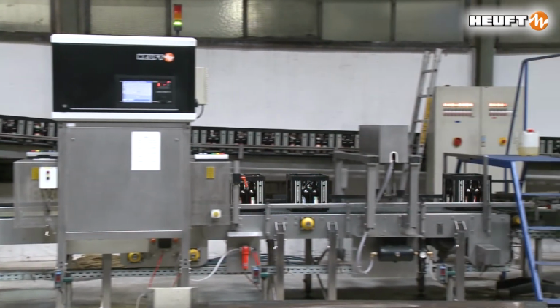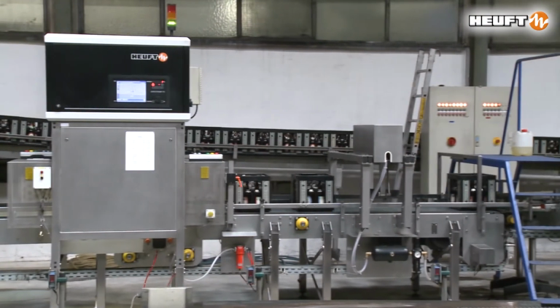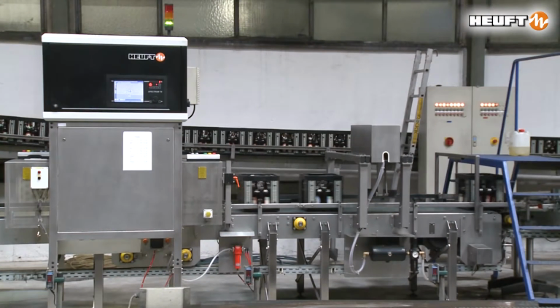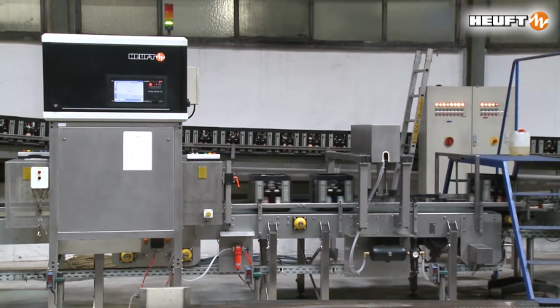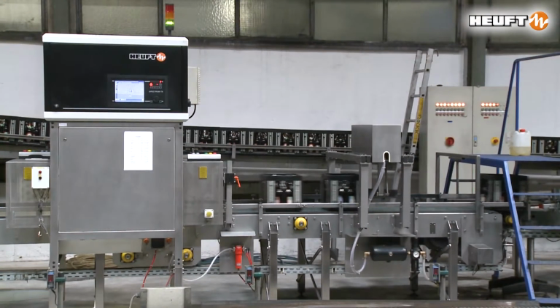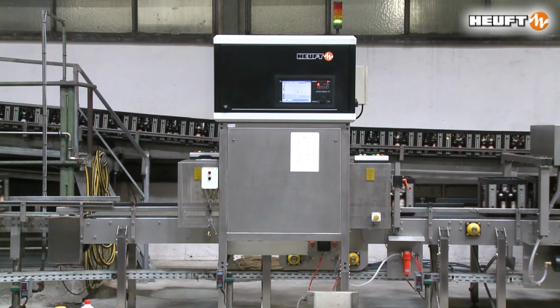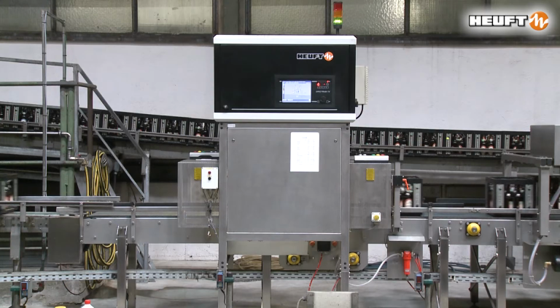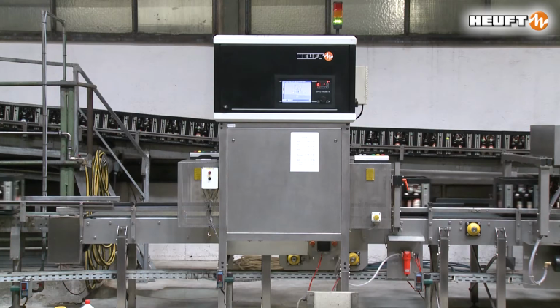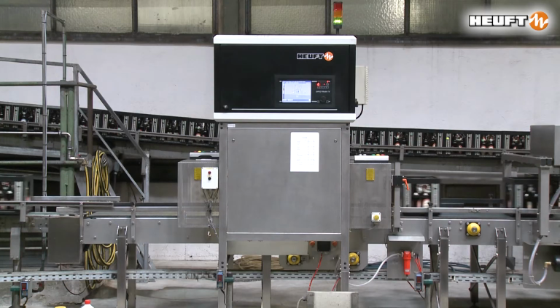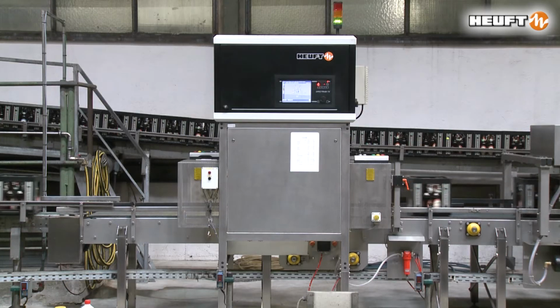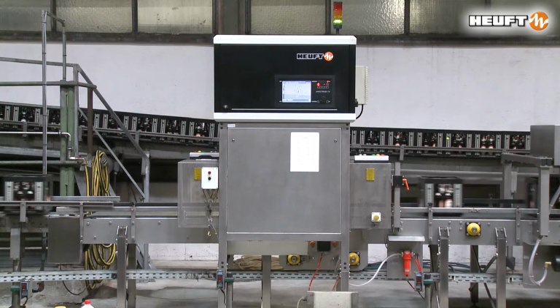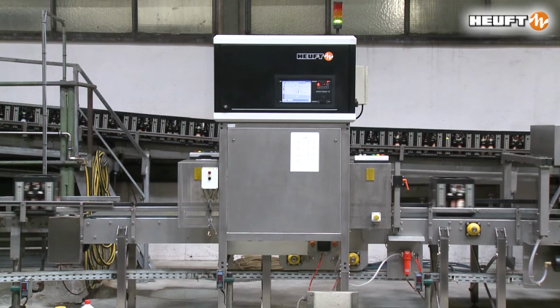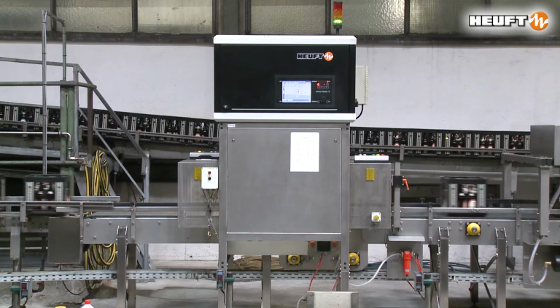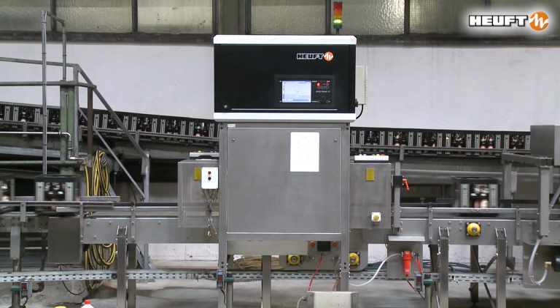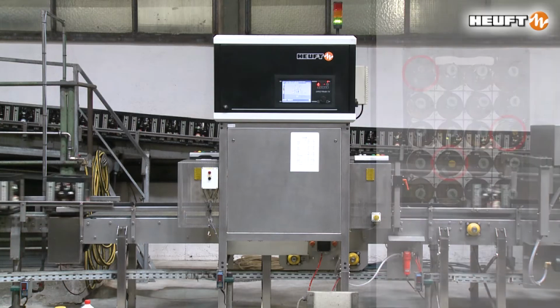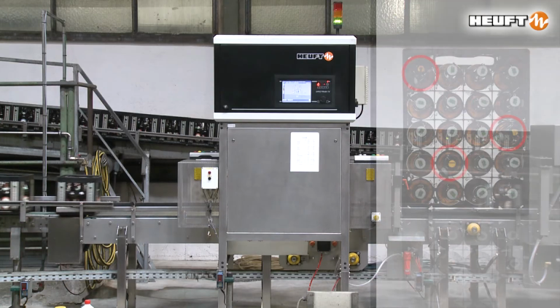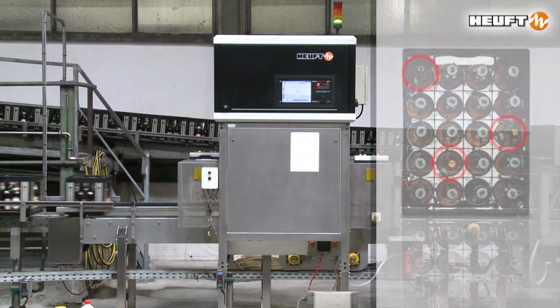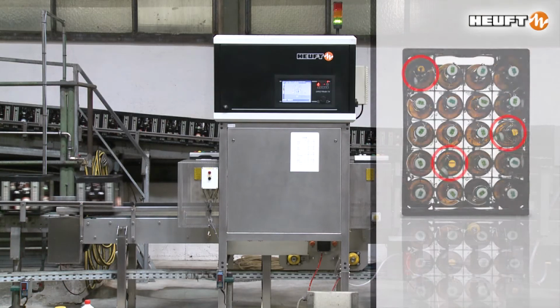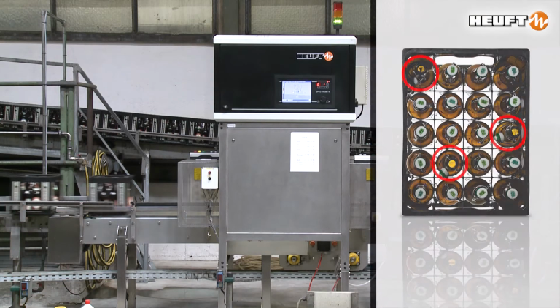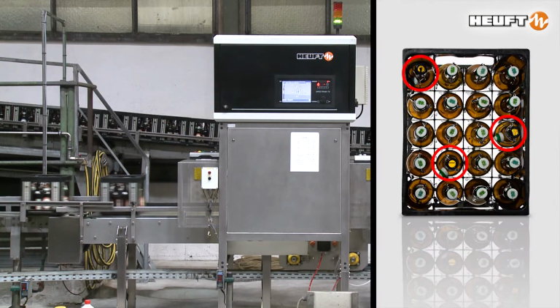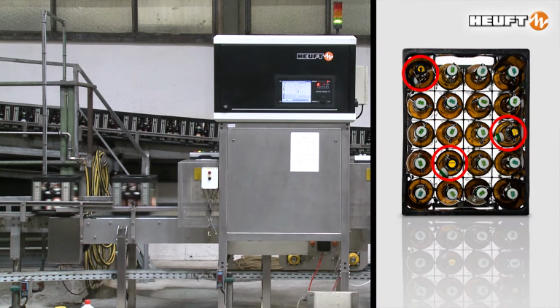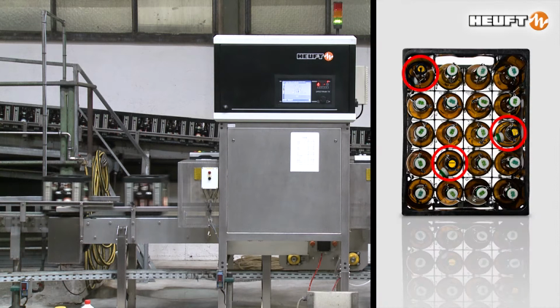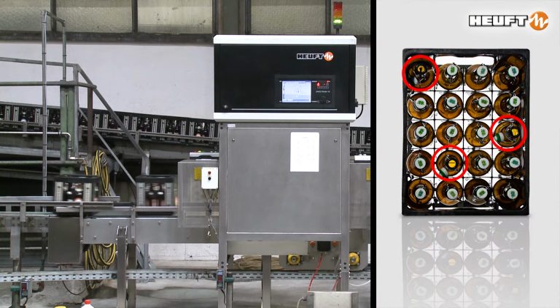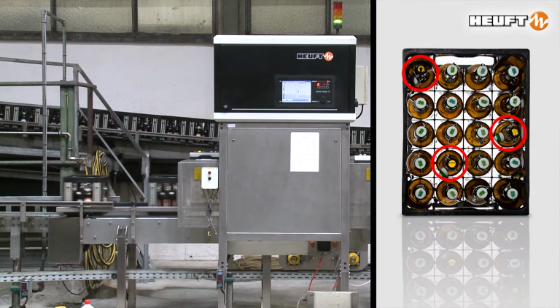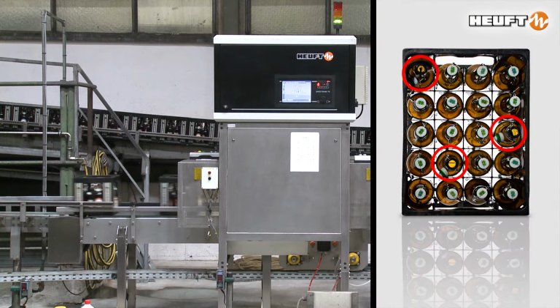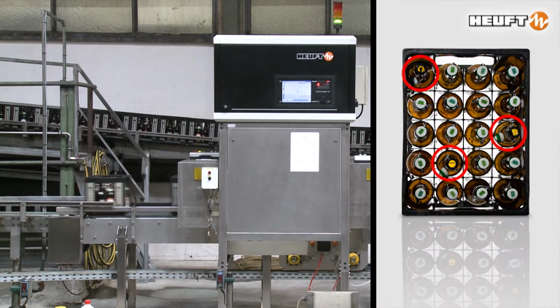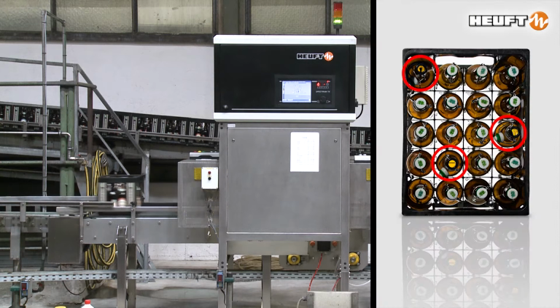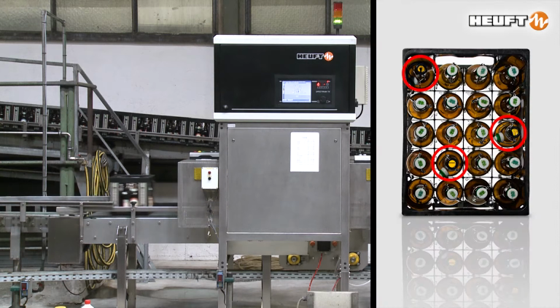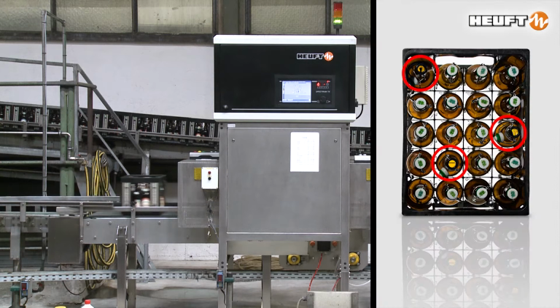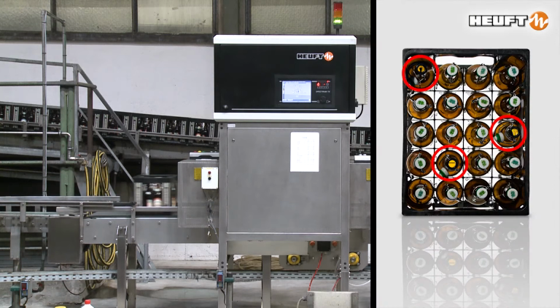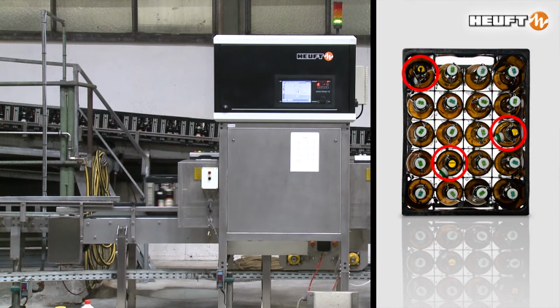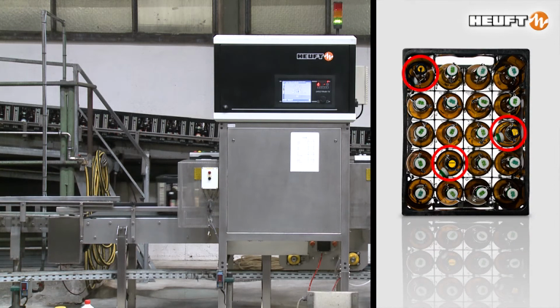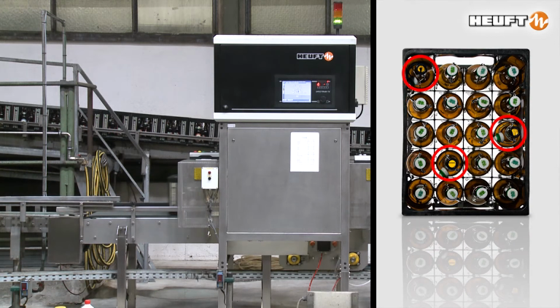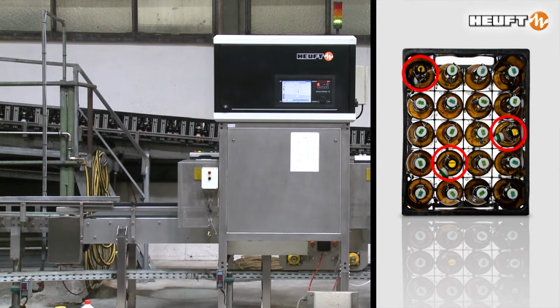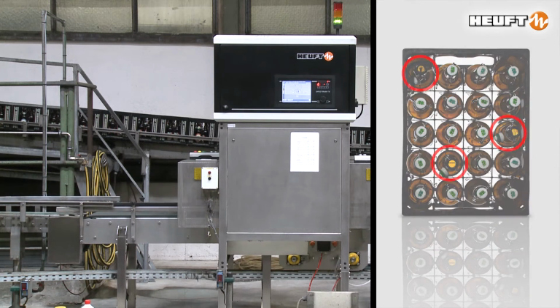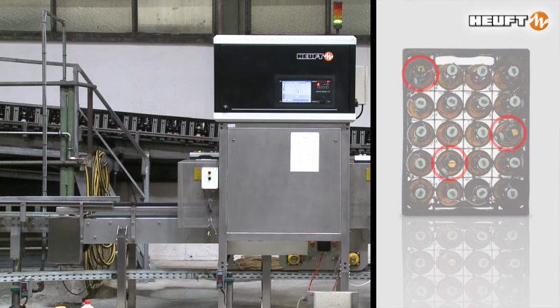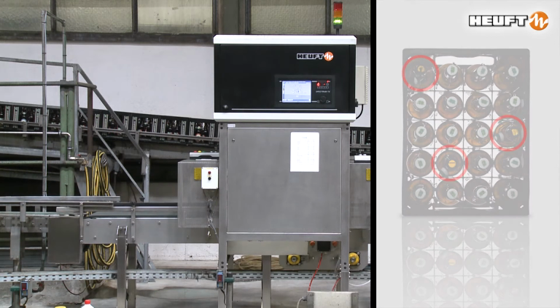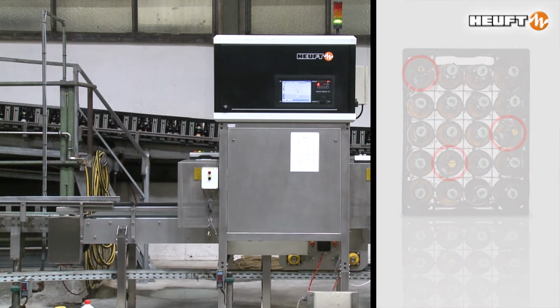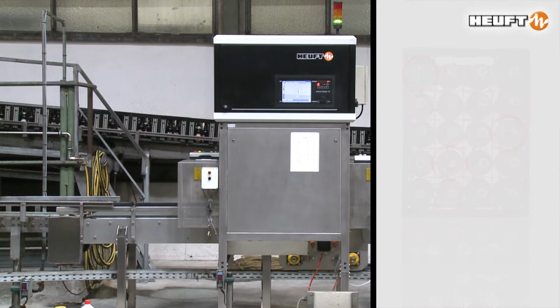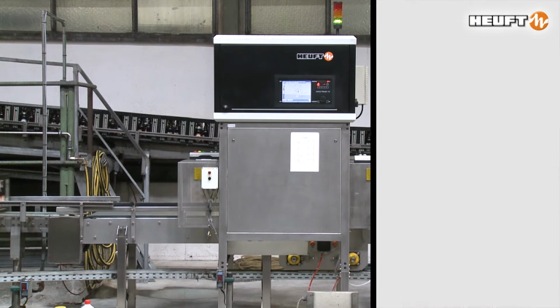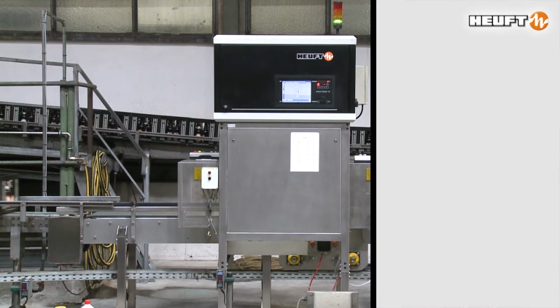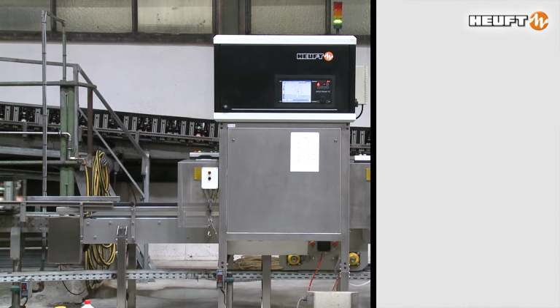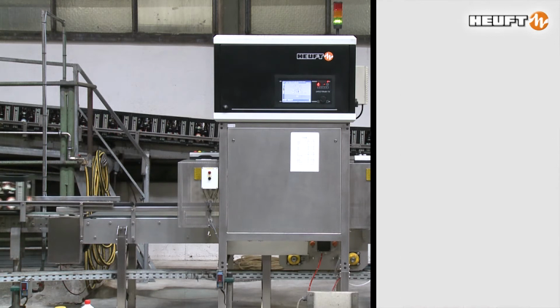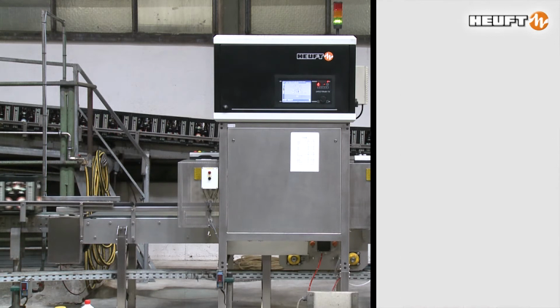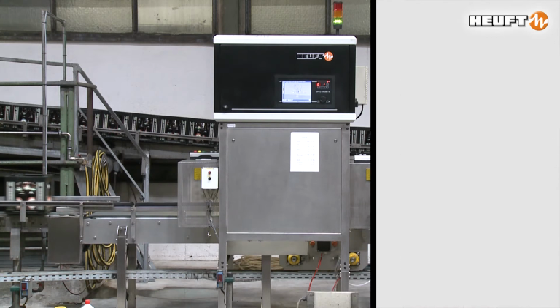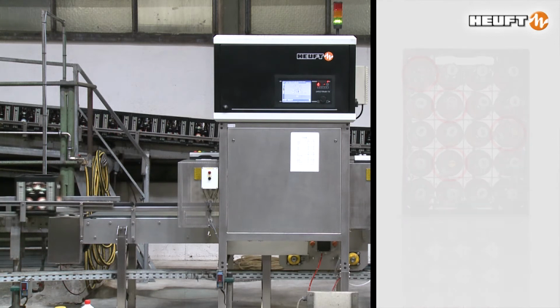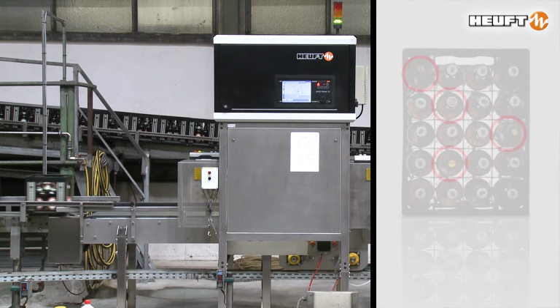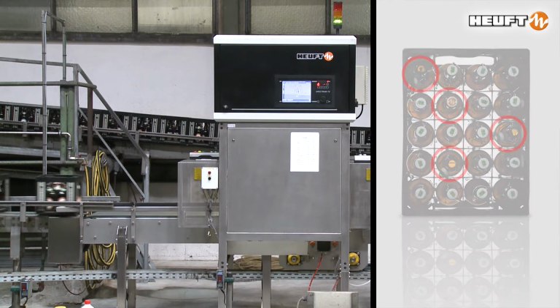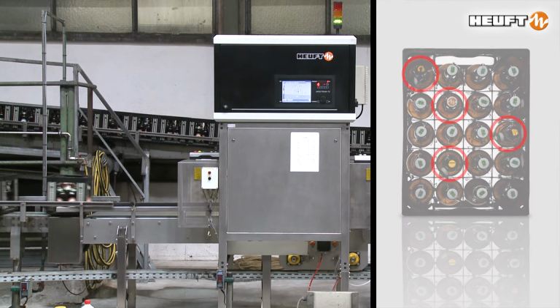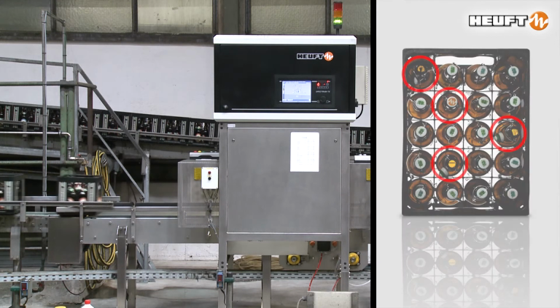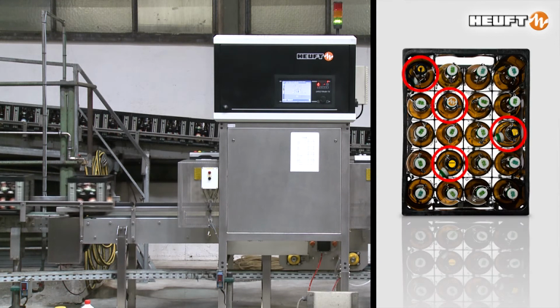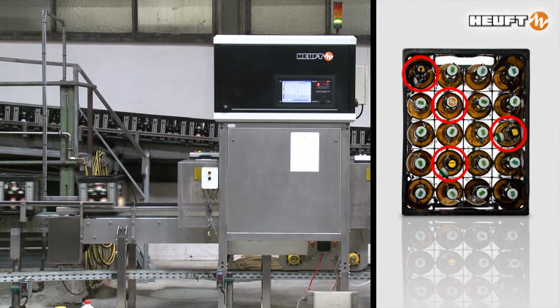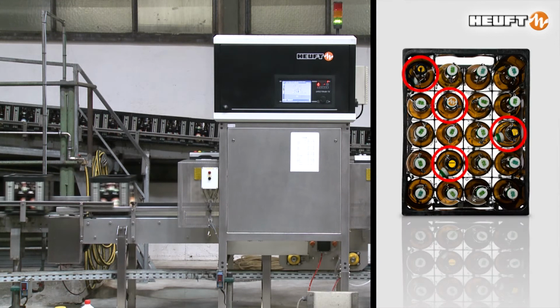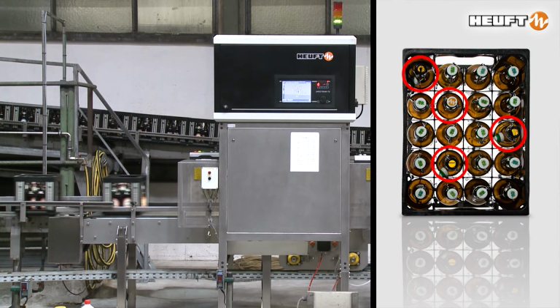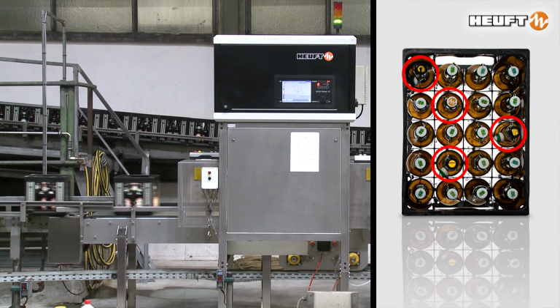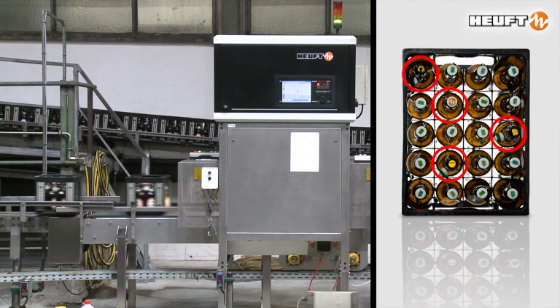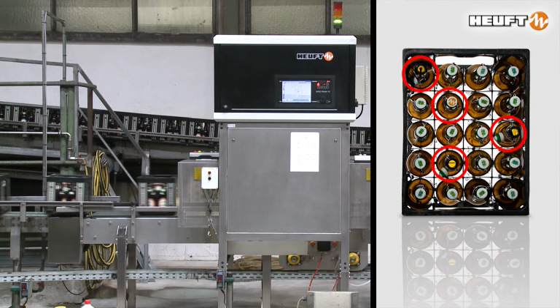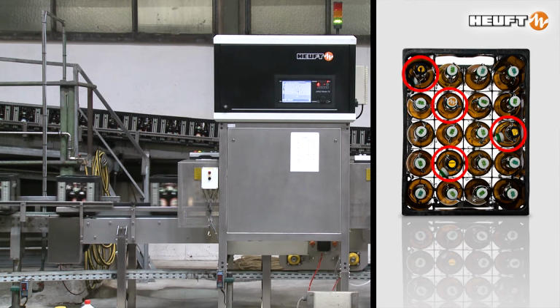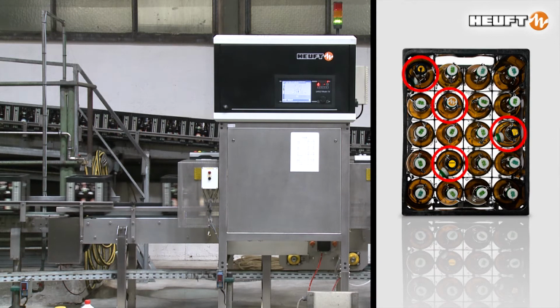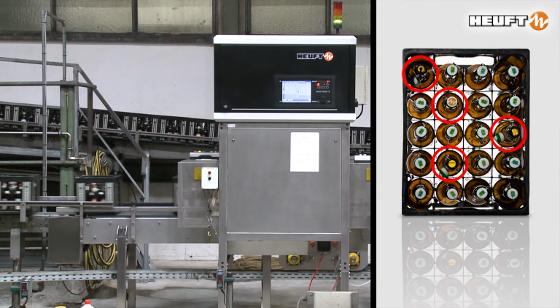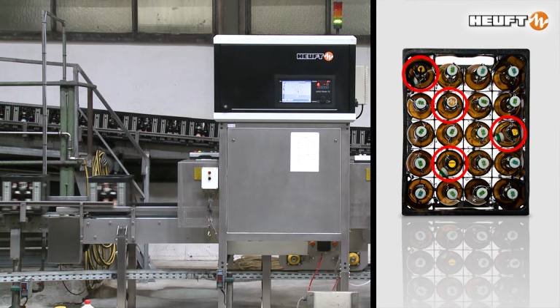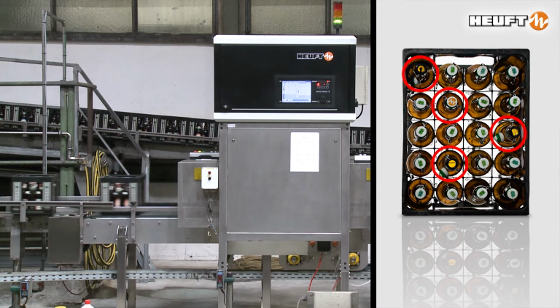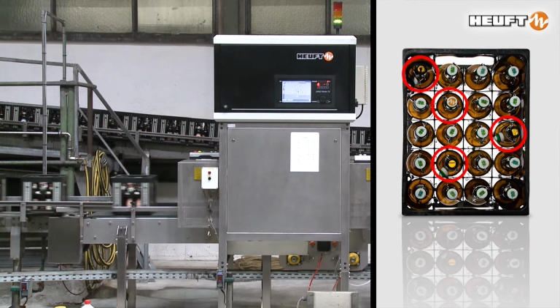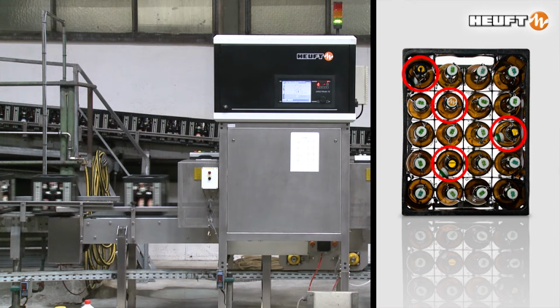The integrated majority detection regulates the maximum permissible share of non-brand, damaged or closed bottles.